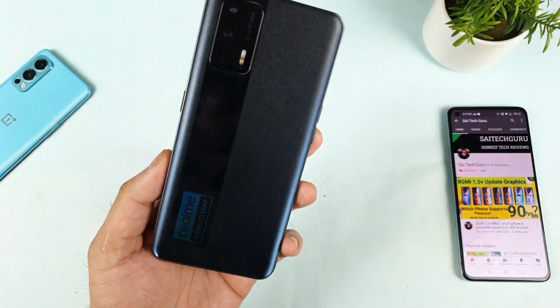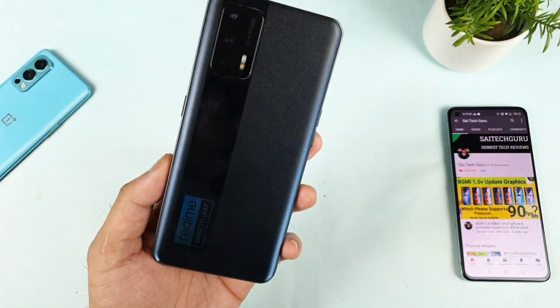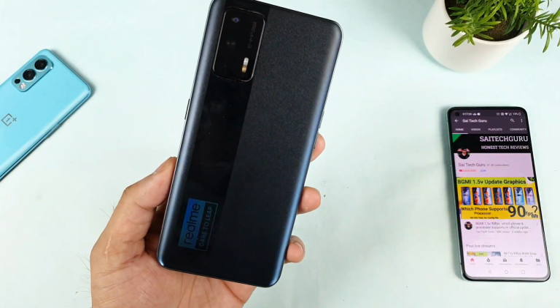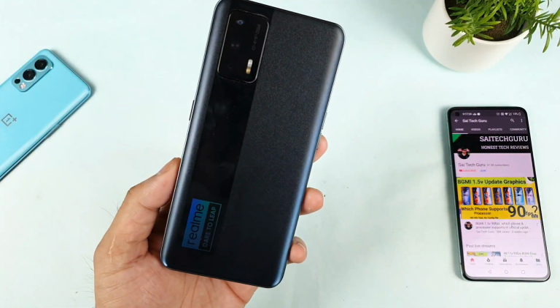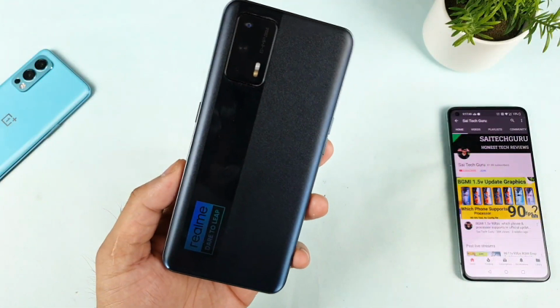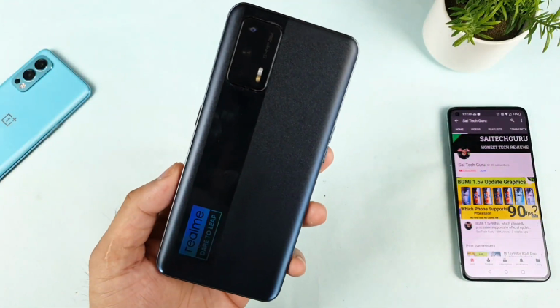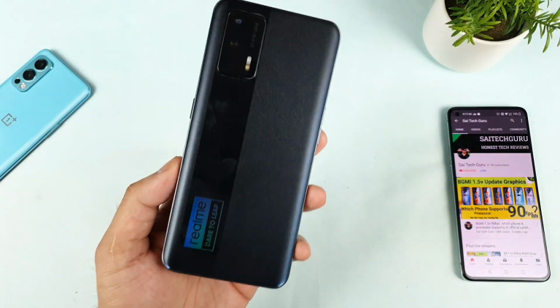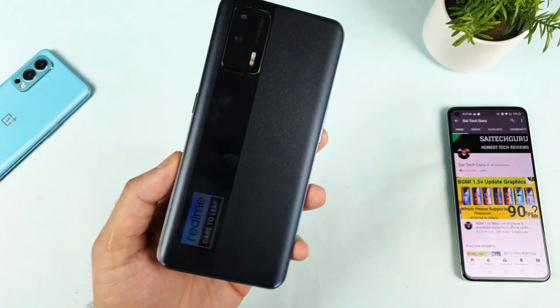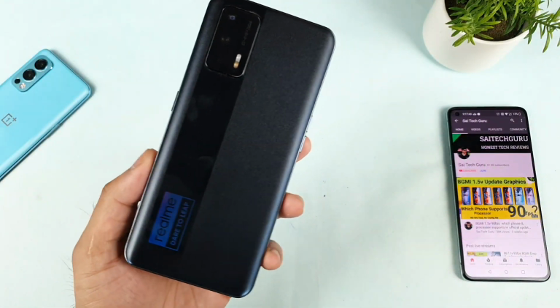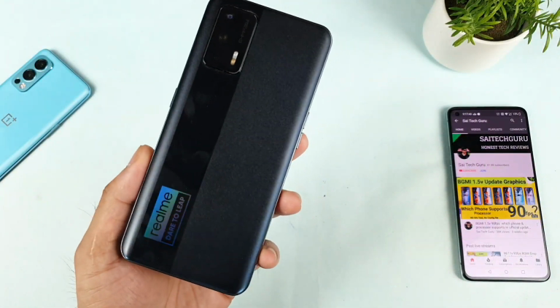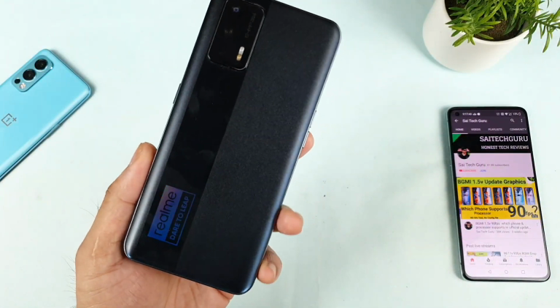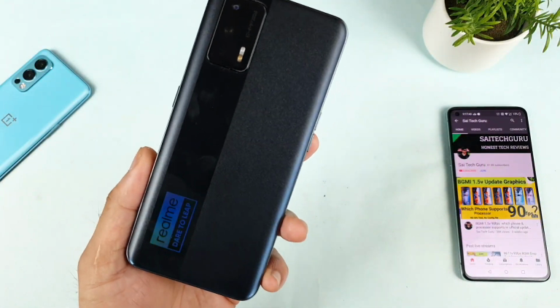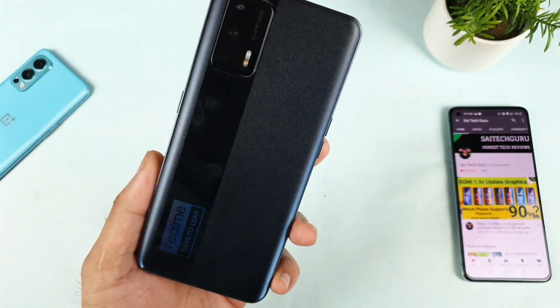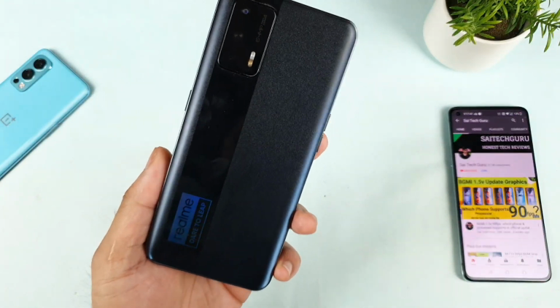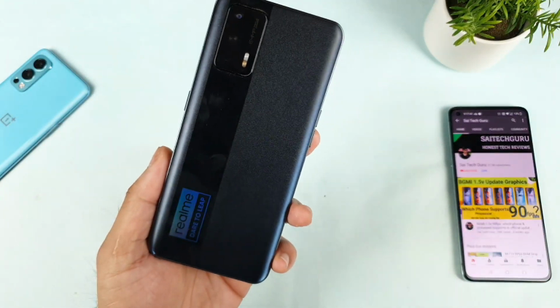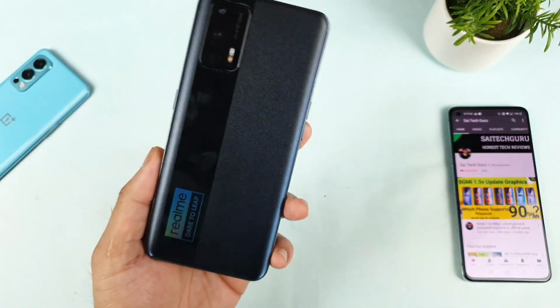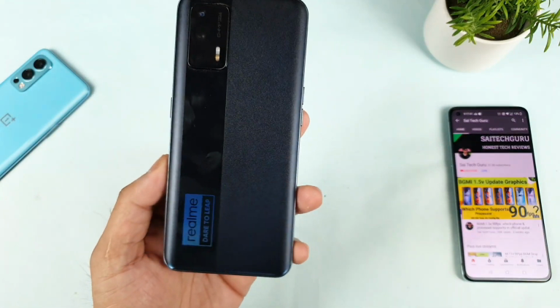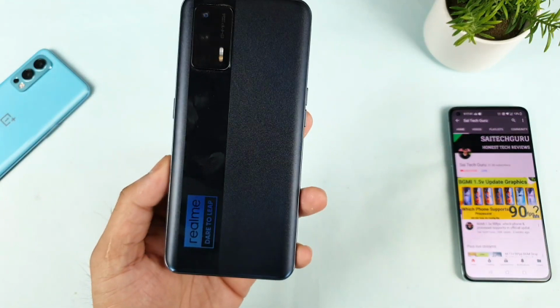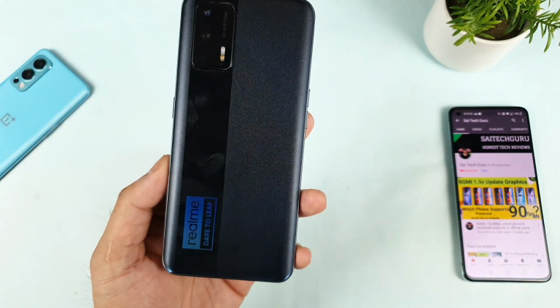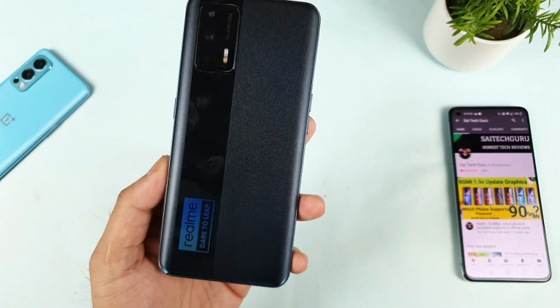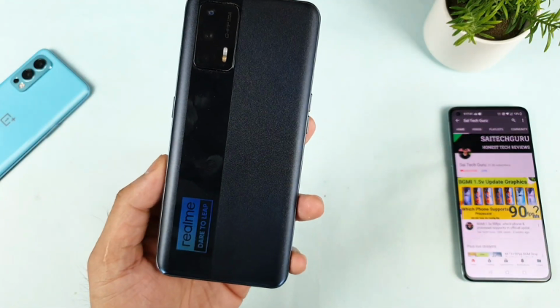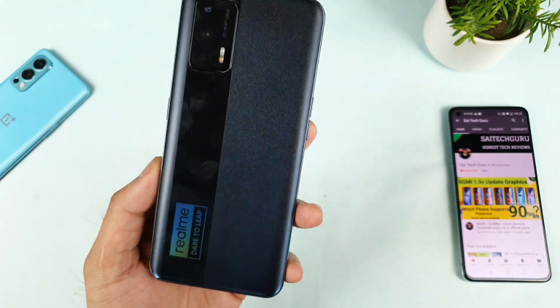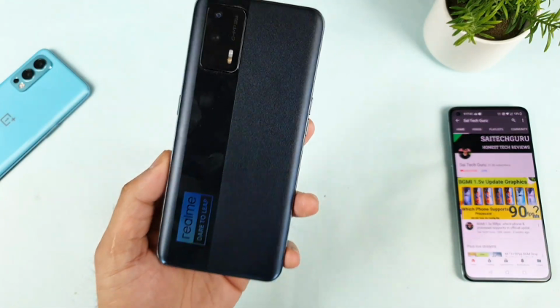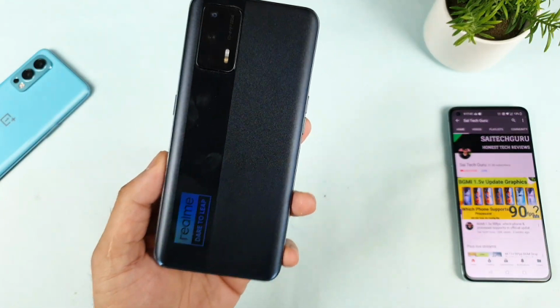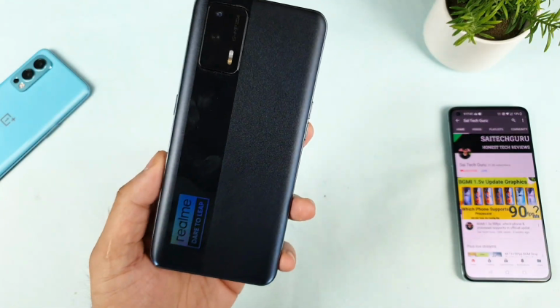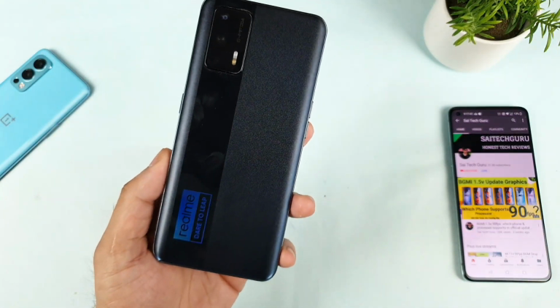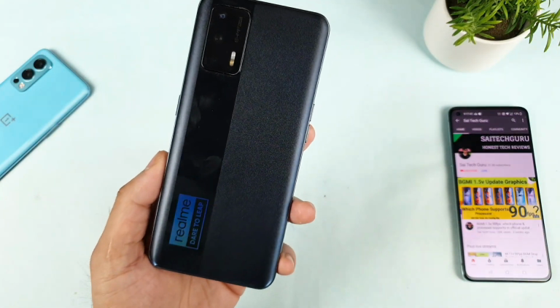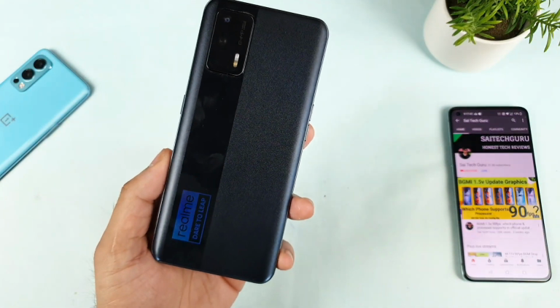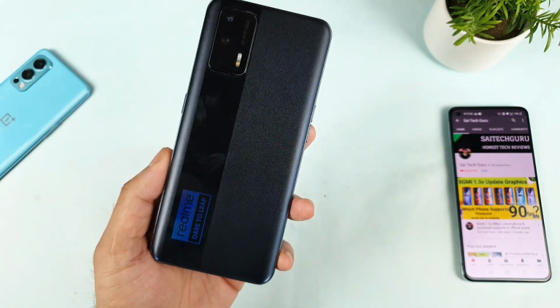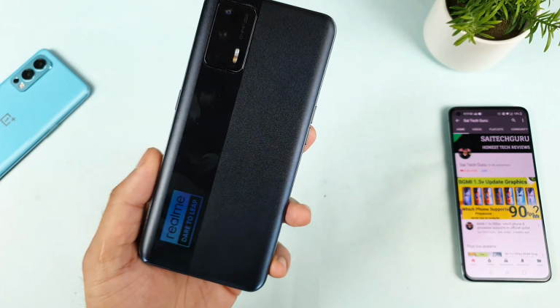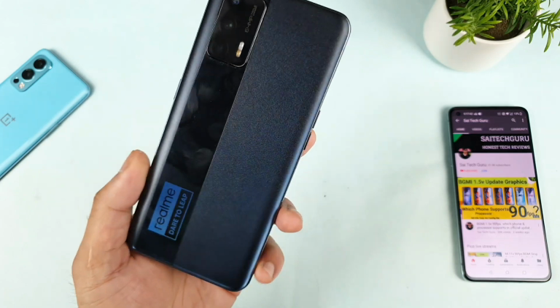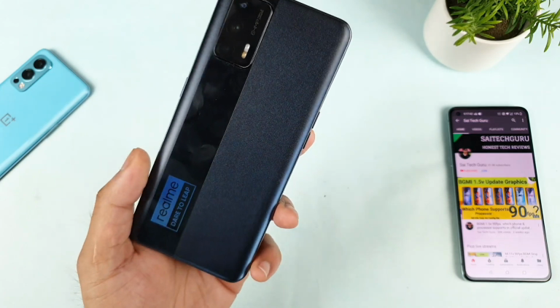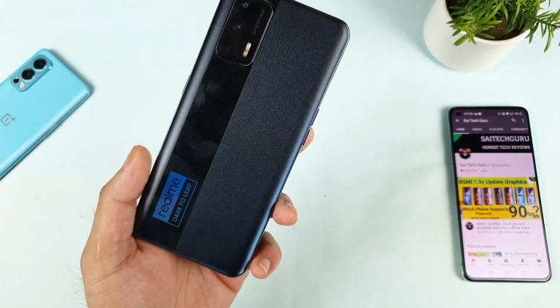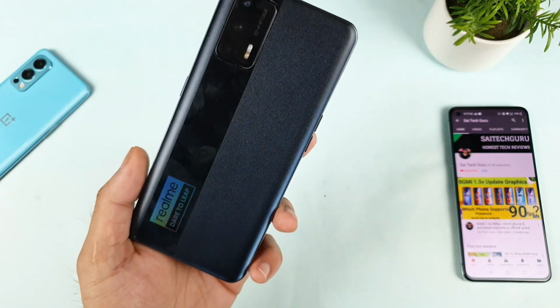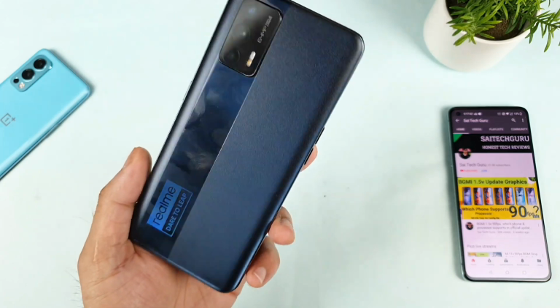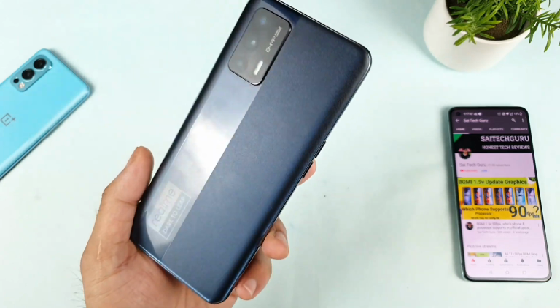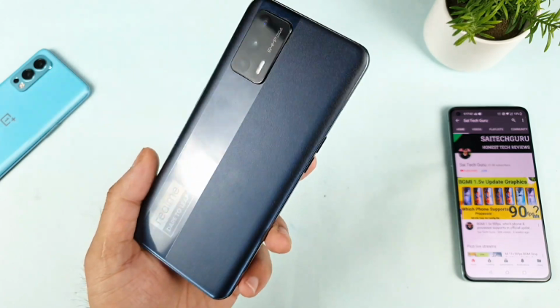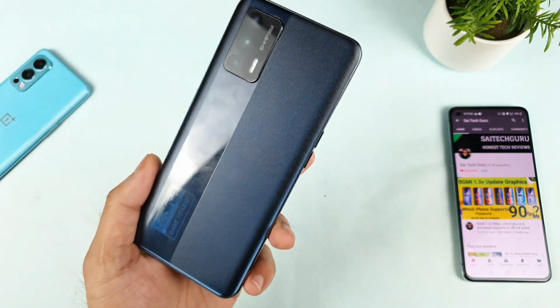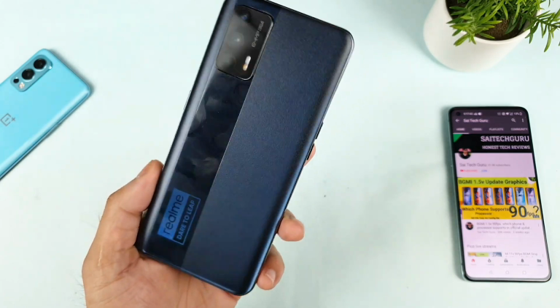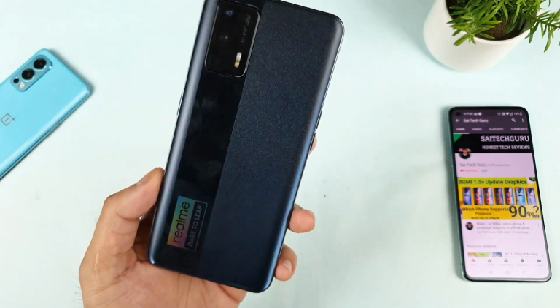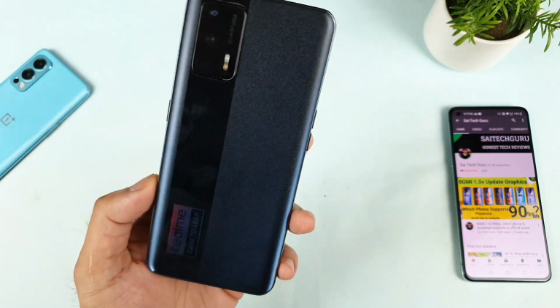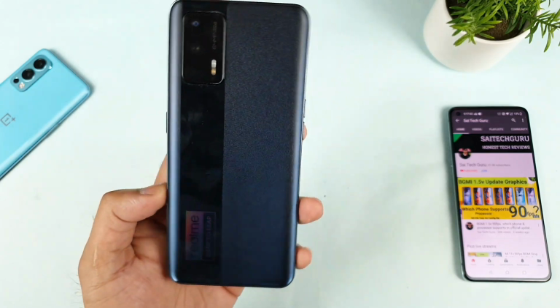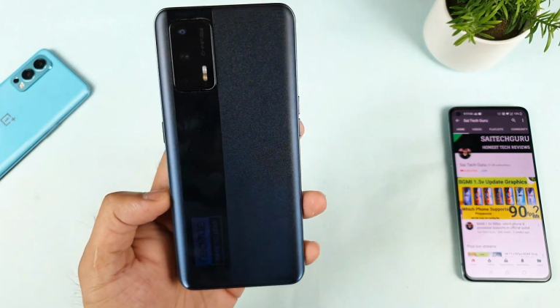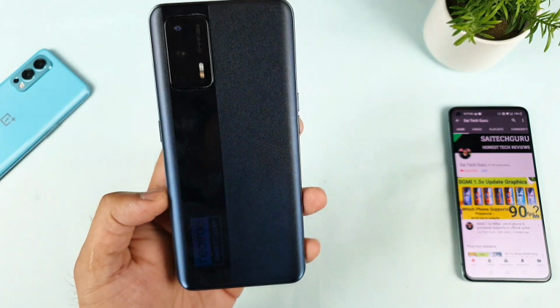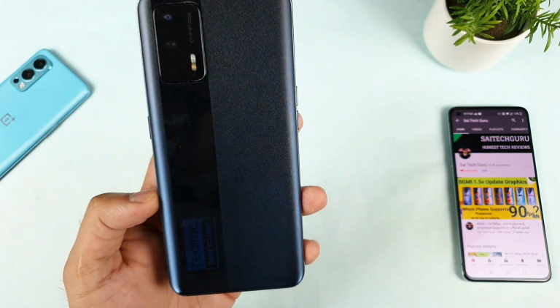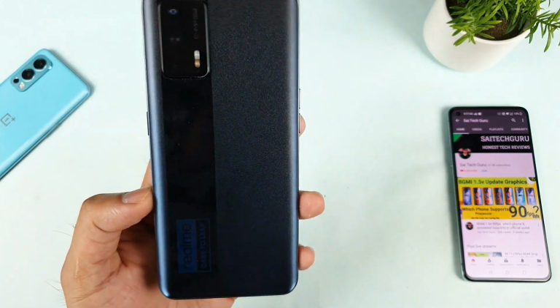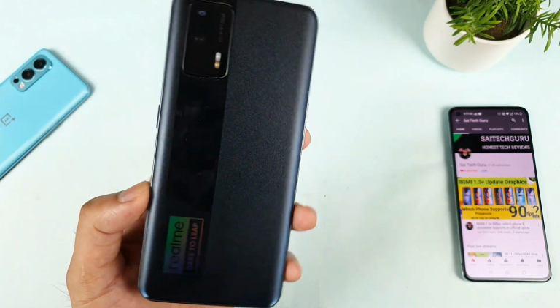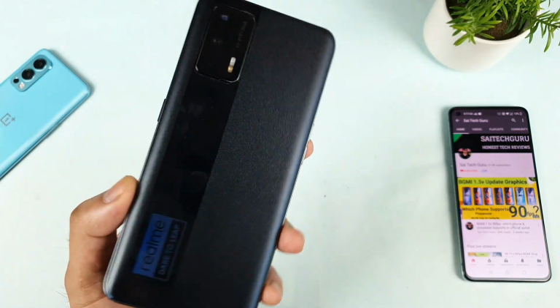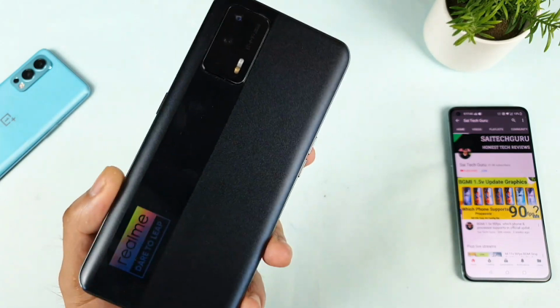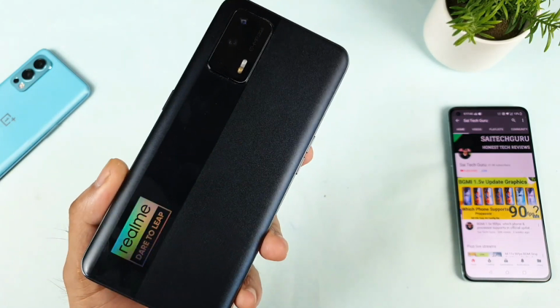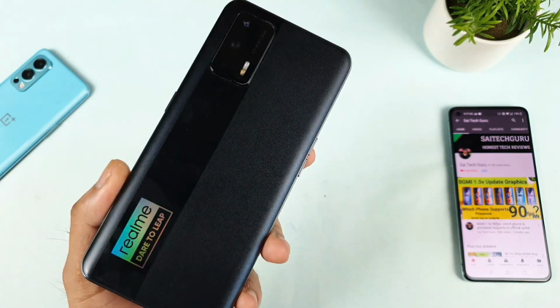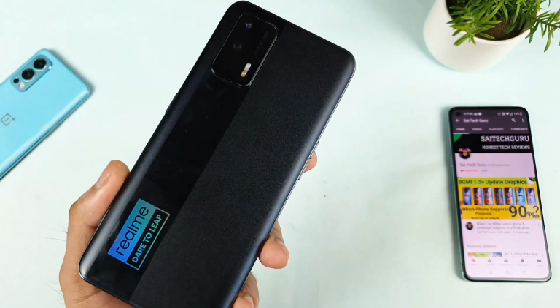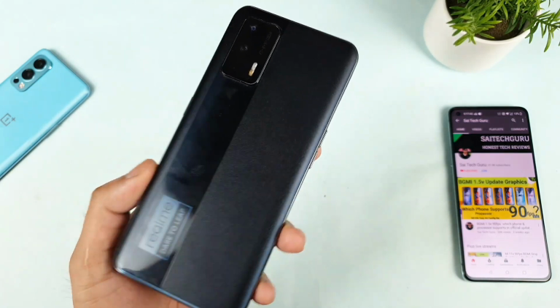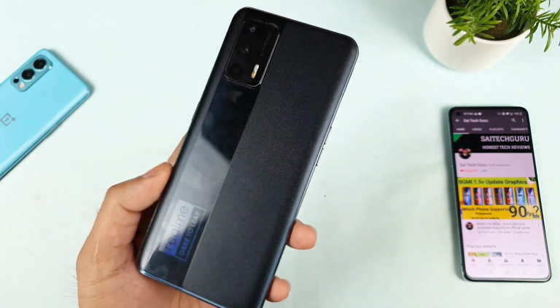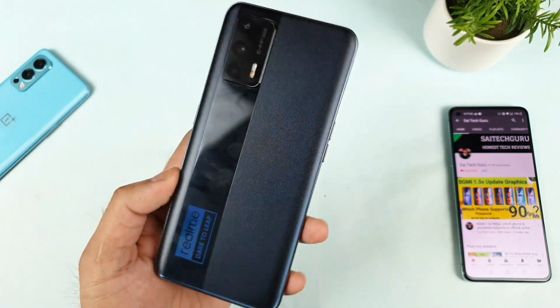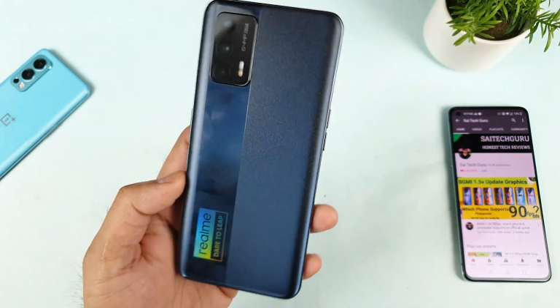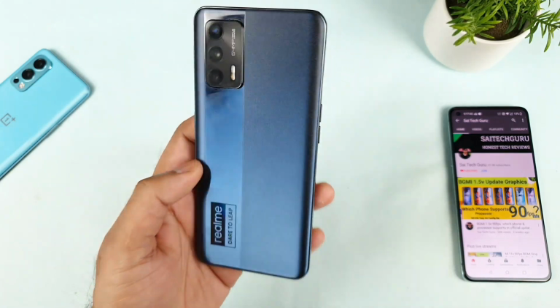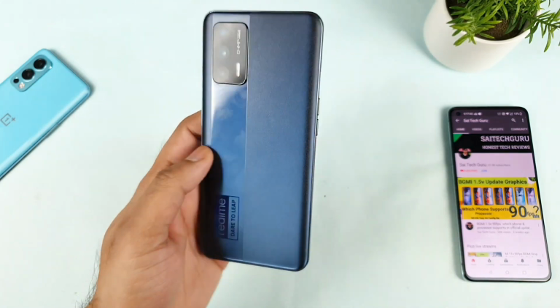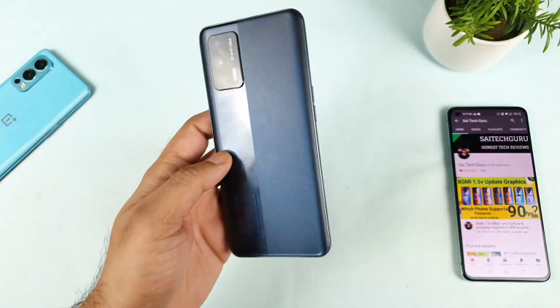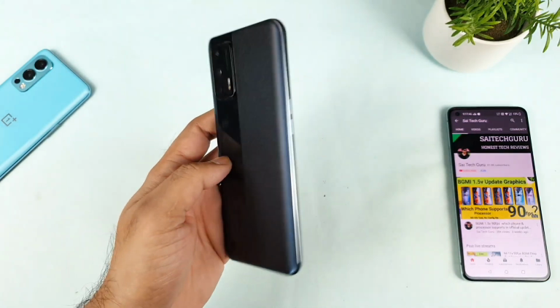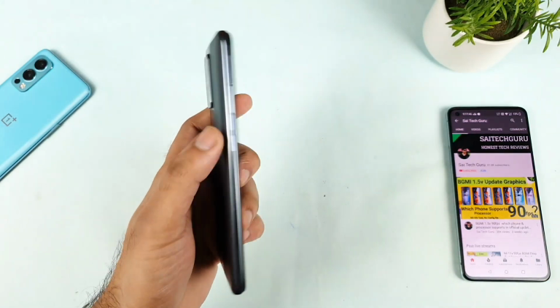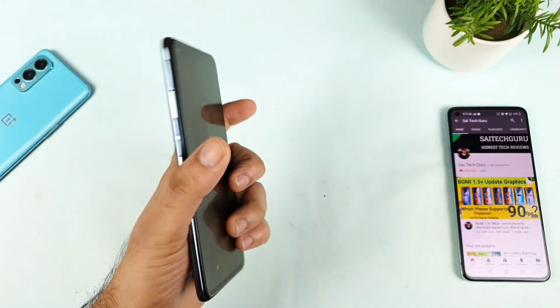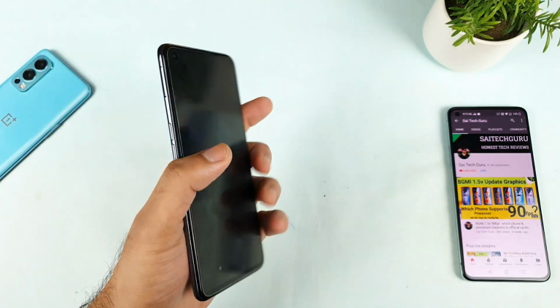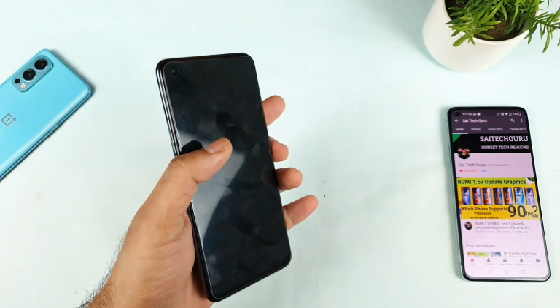Hello everyone, welcome back to my channel. I am Tekor and today's video I will talk about the battery draining details about the Realme X1 Max after the recent software update.